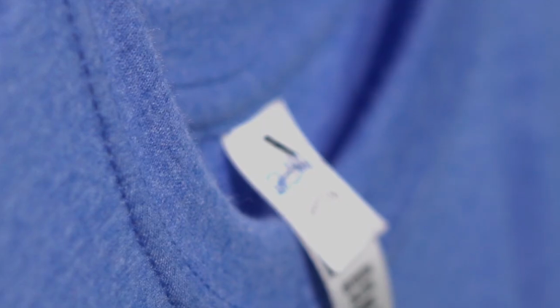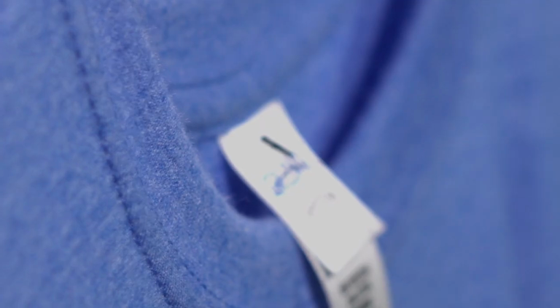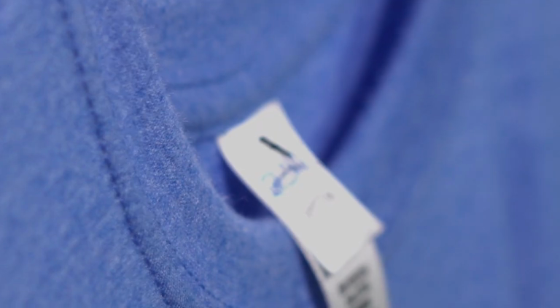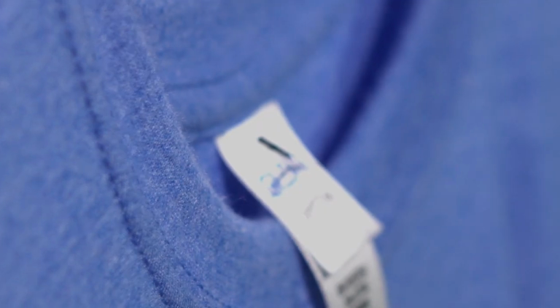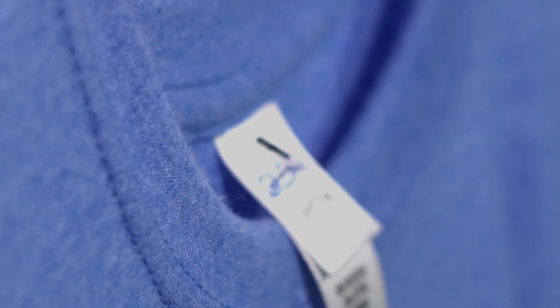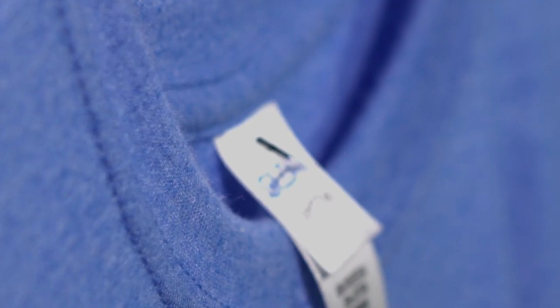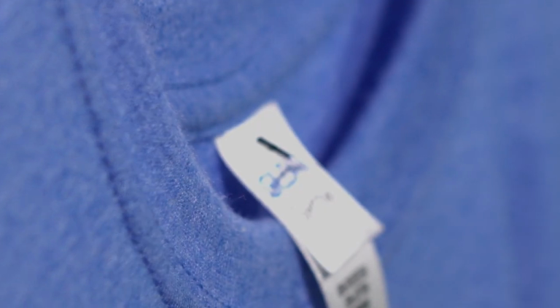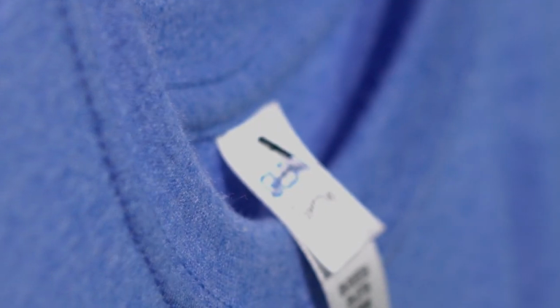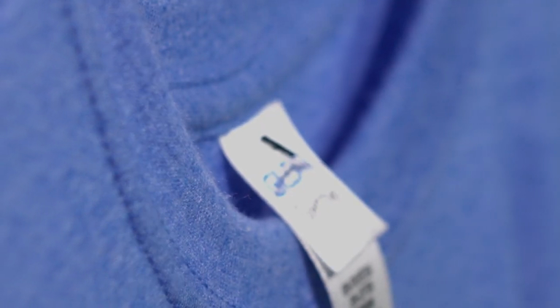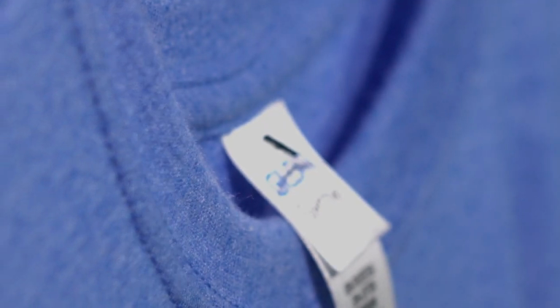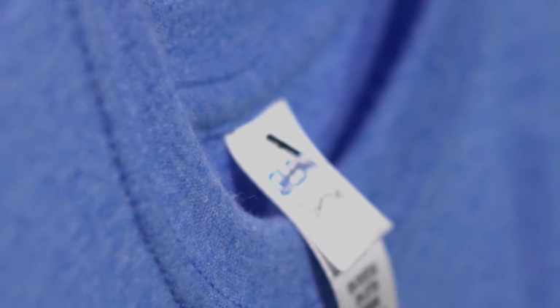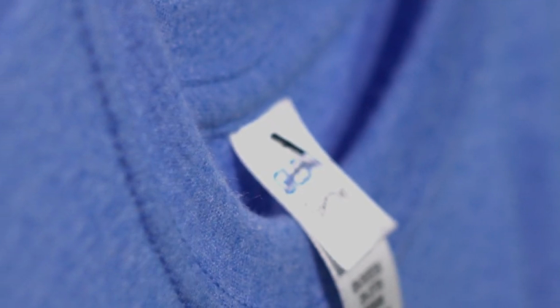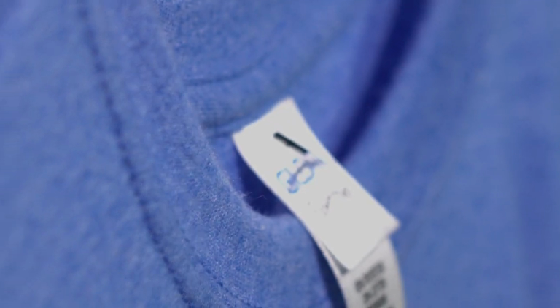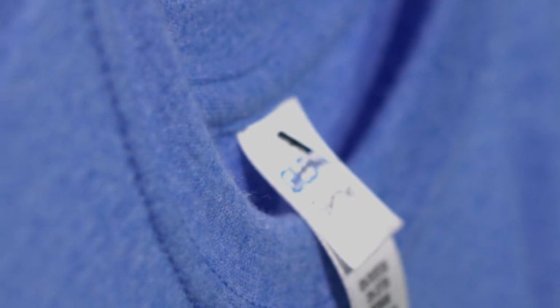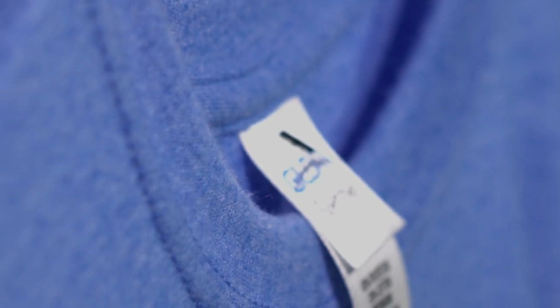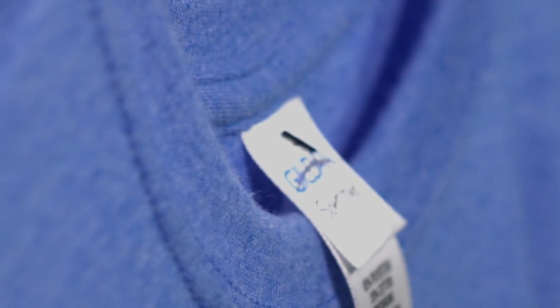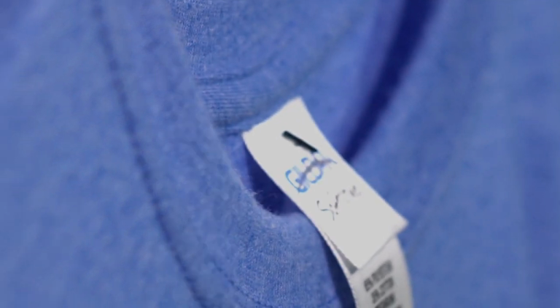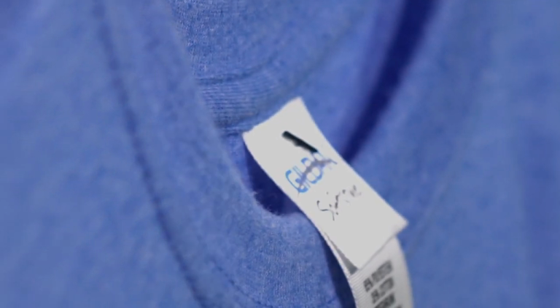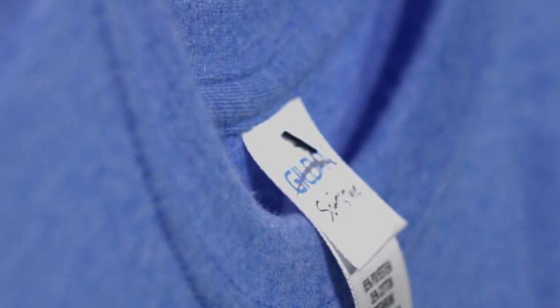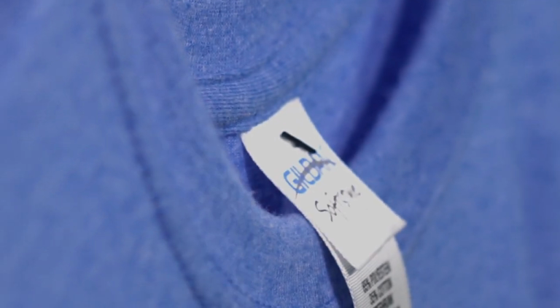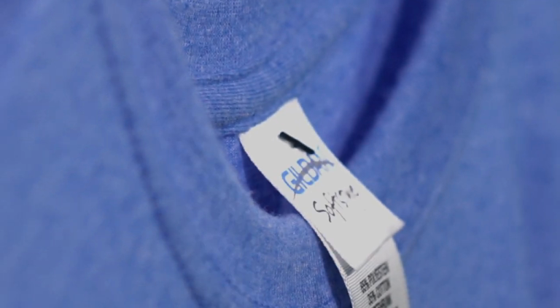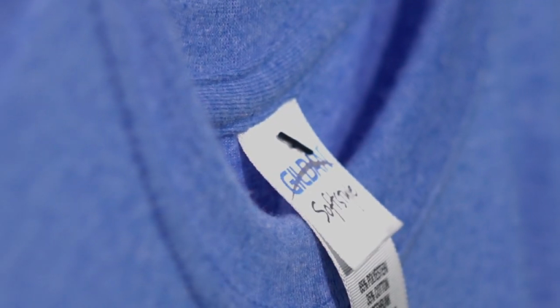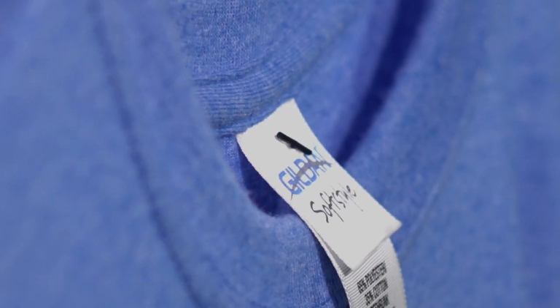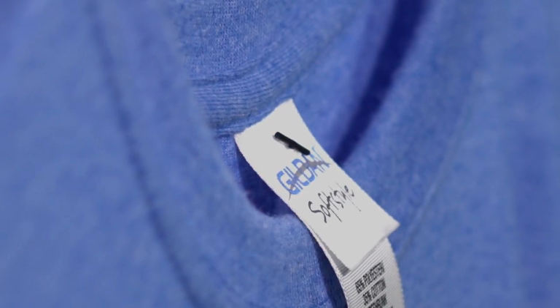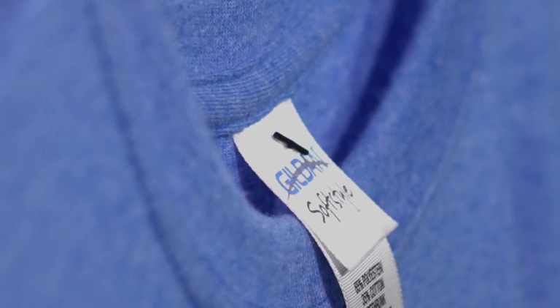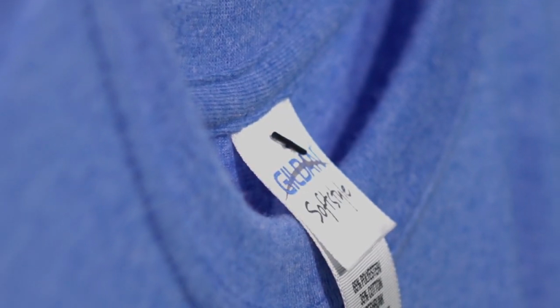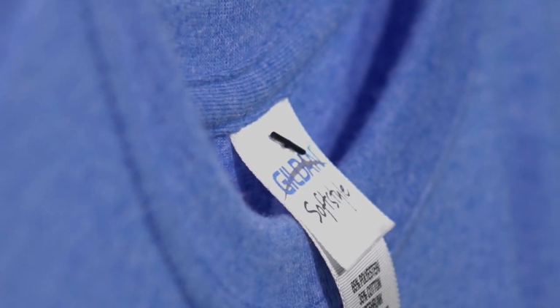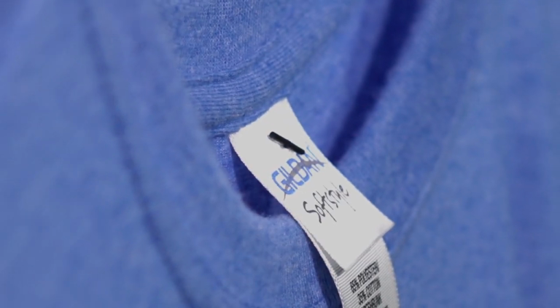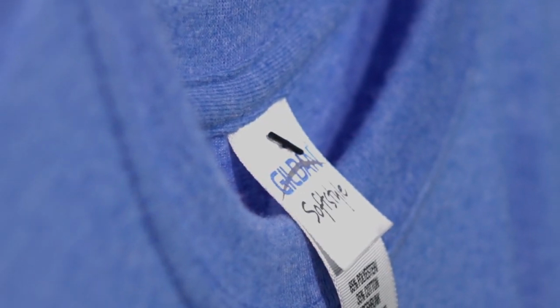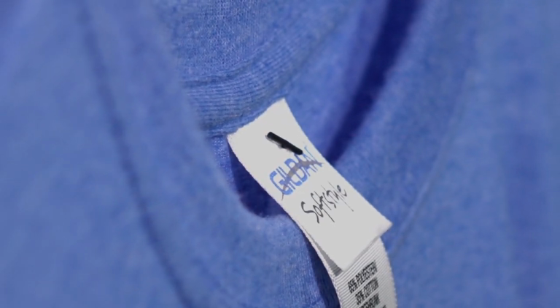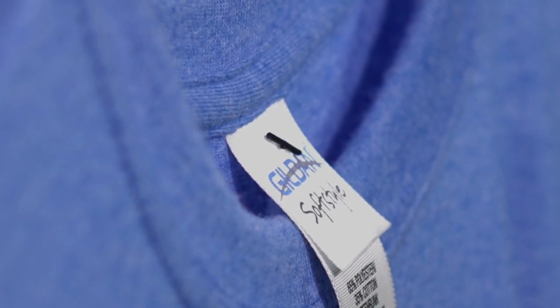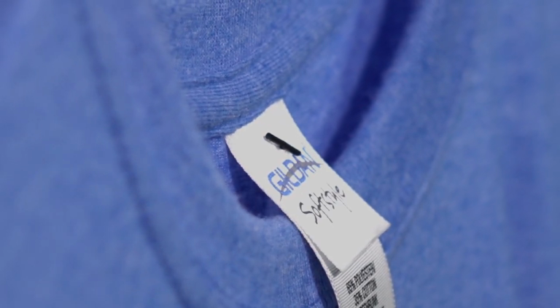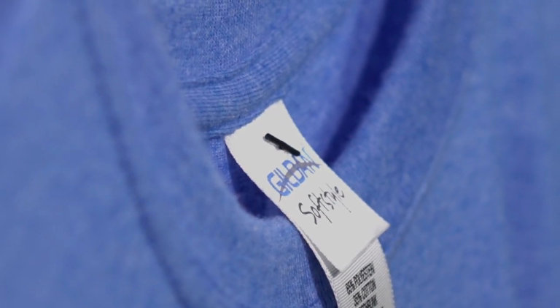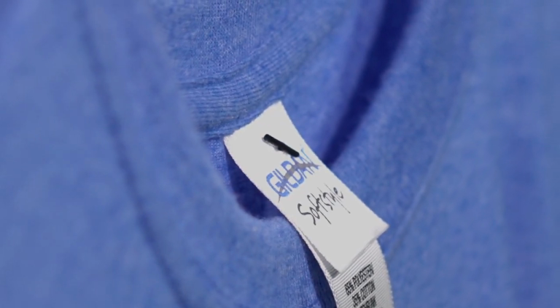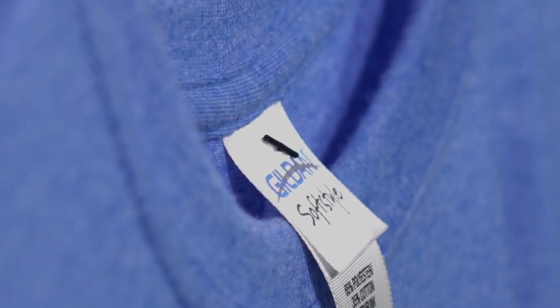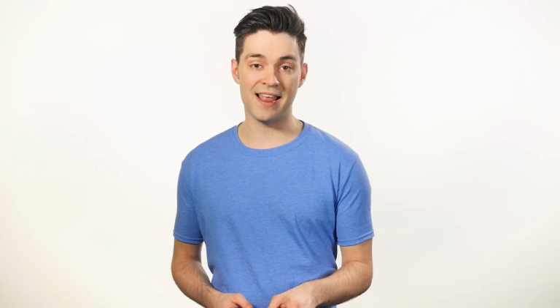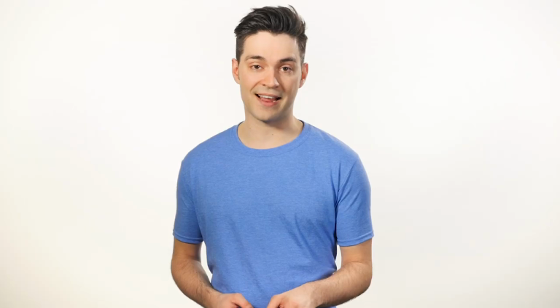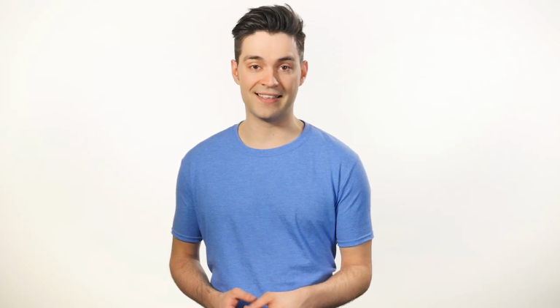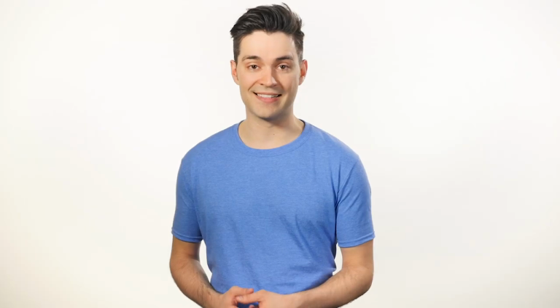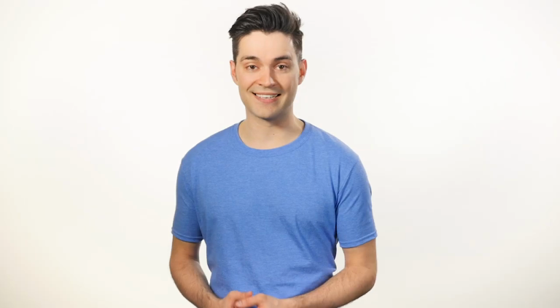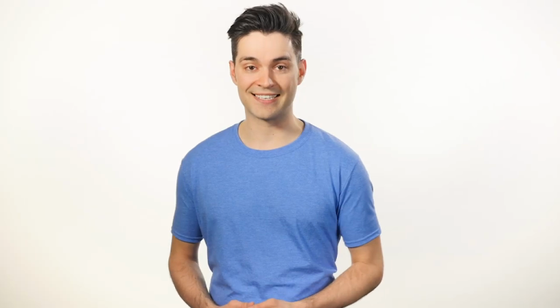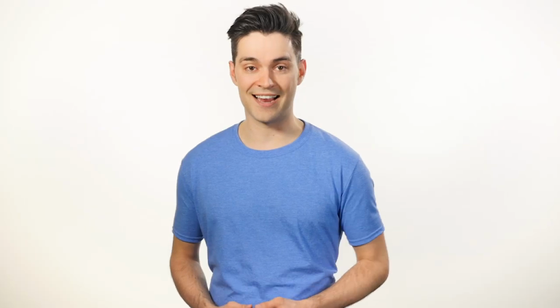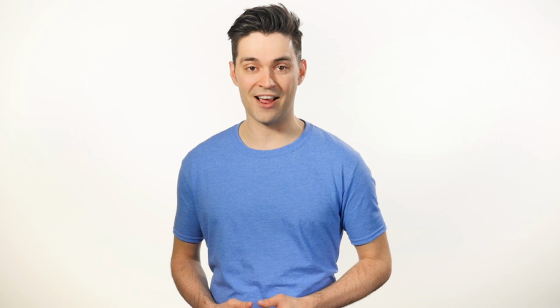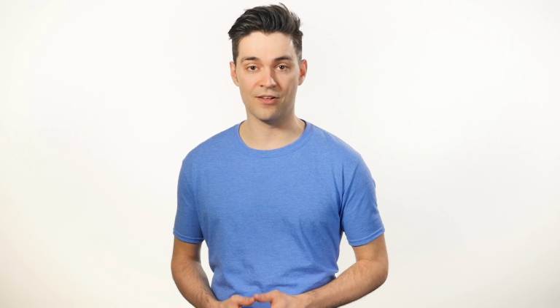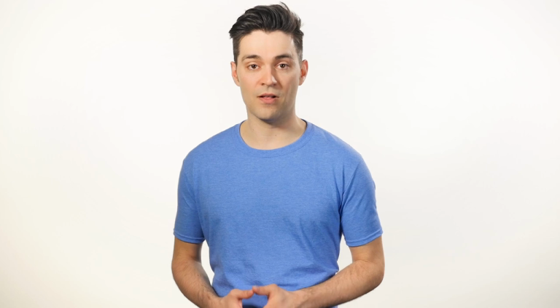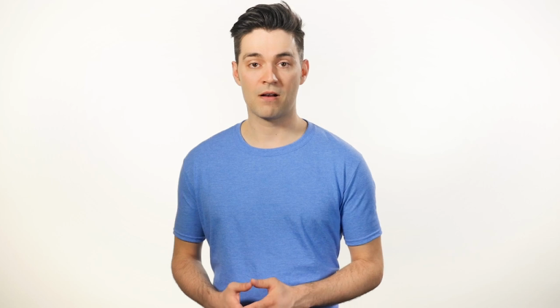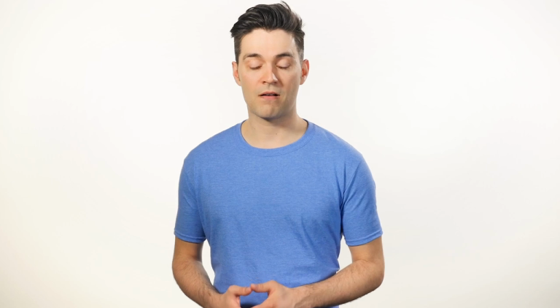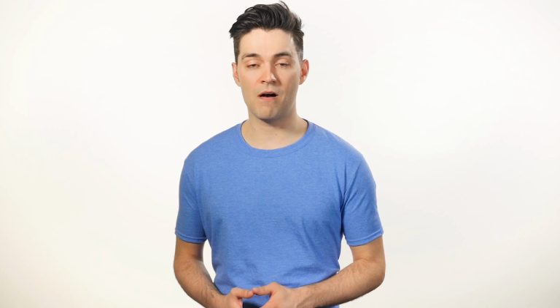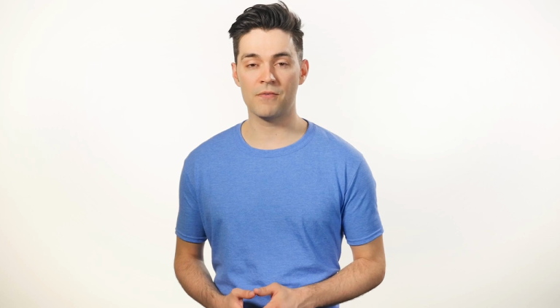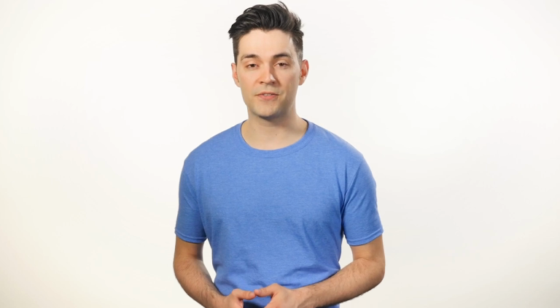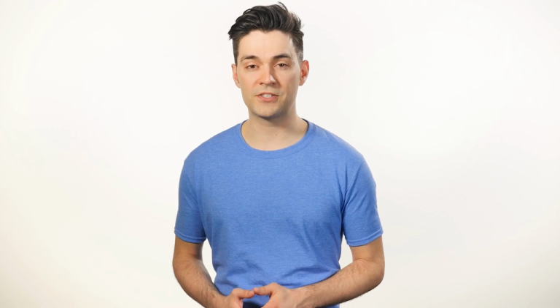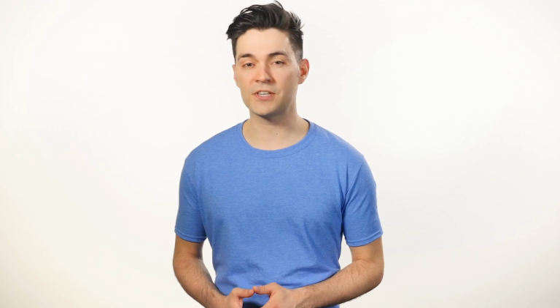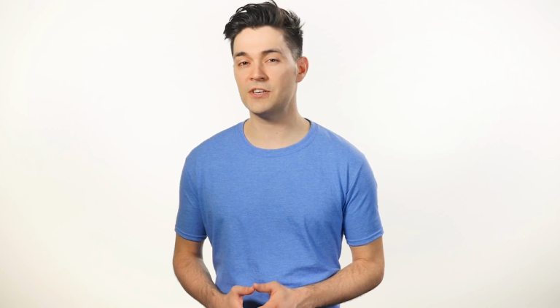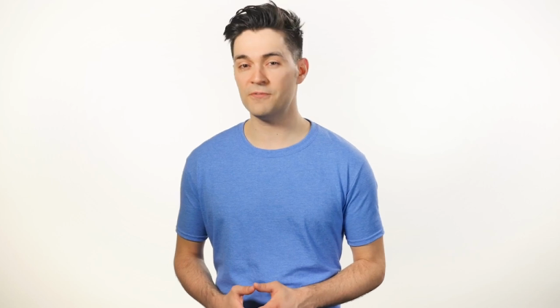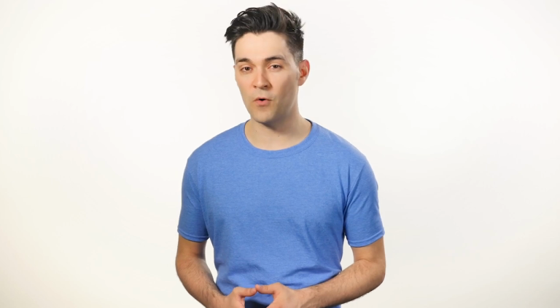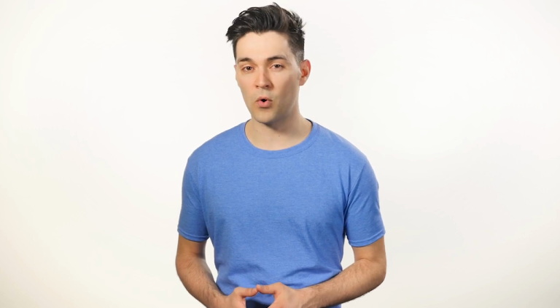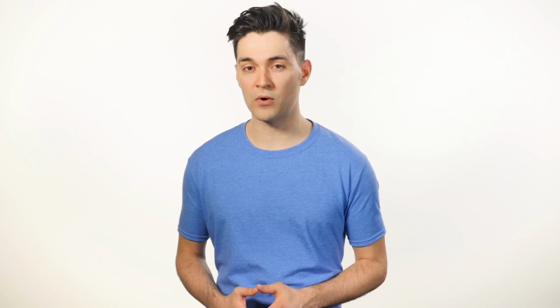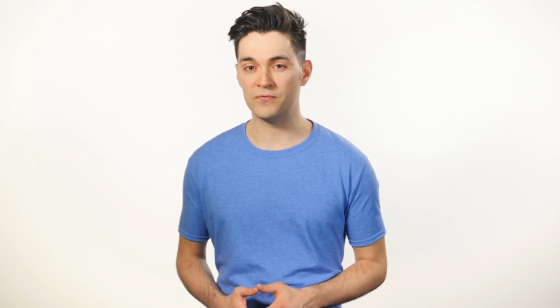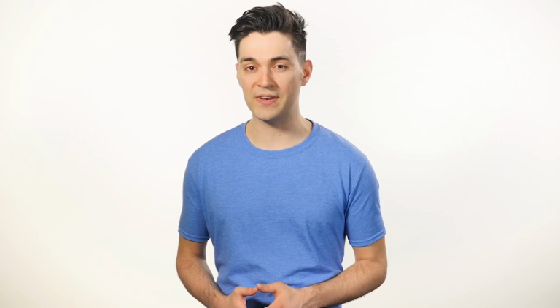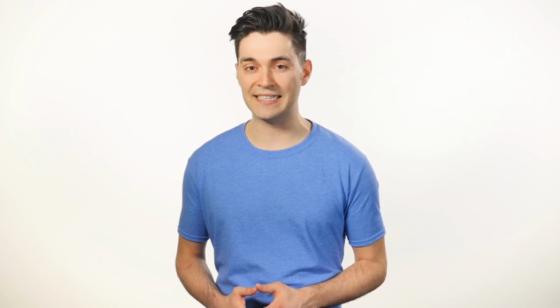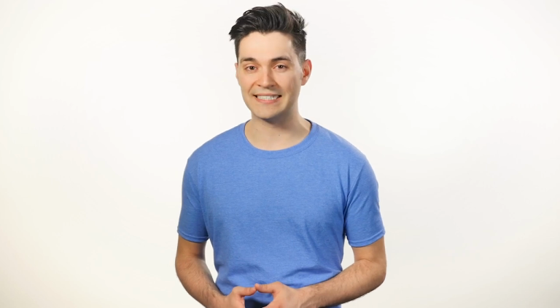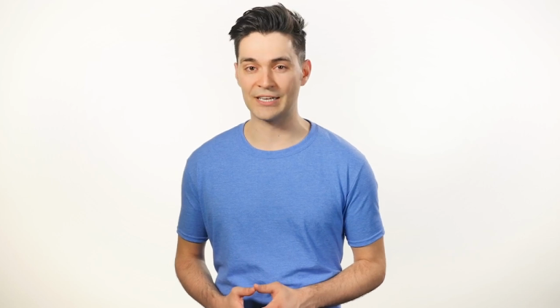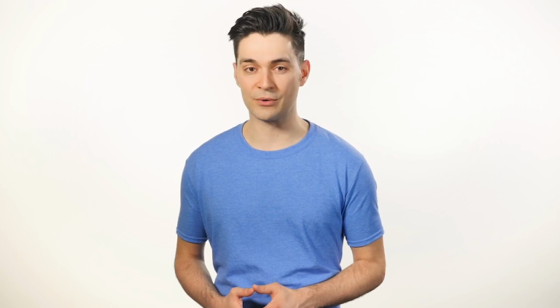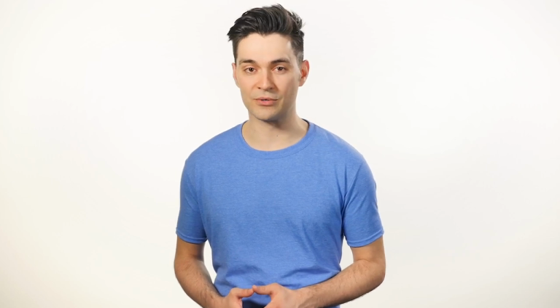If a crew neck is not what you're looking for, you're in luck. We have a v-neck in this style called the 64V00.